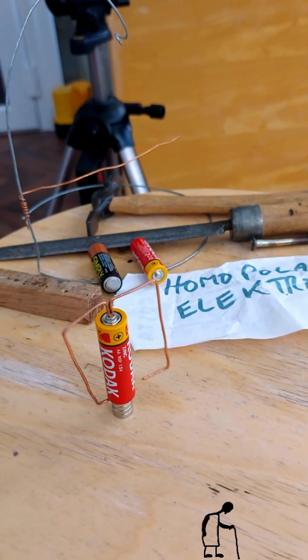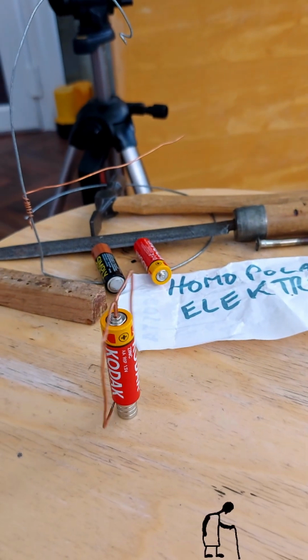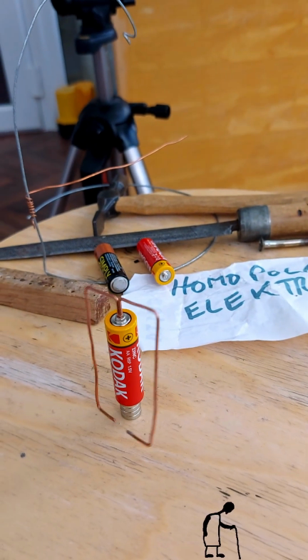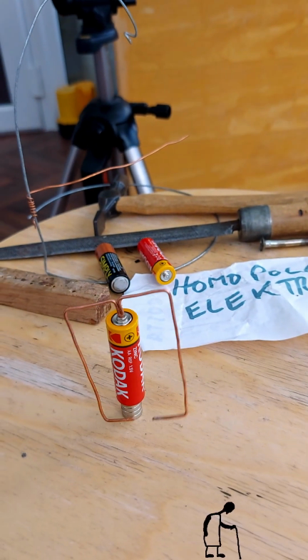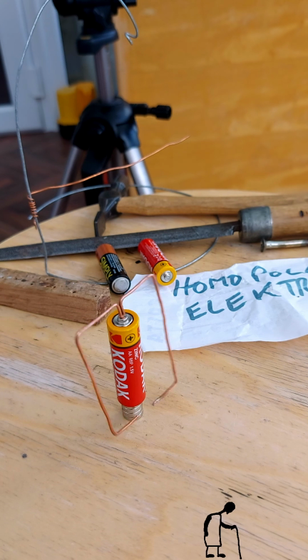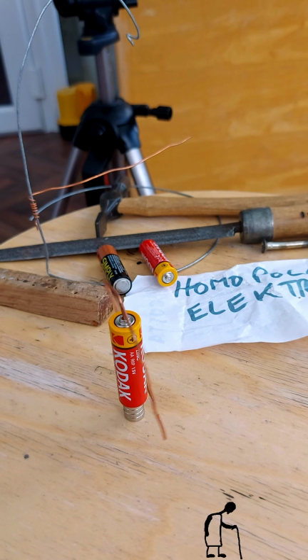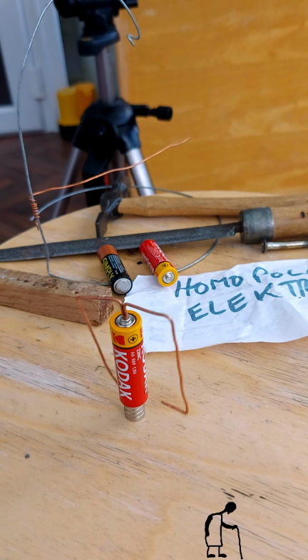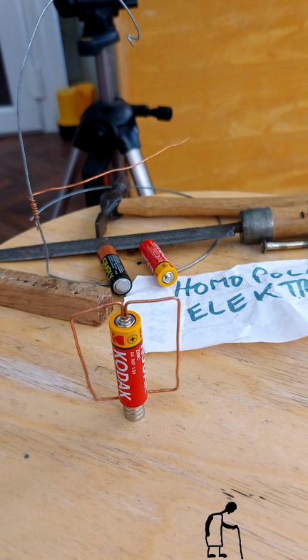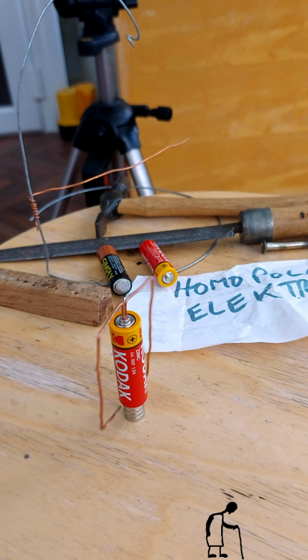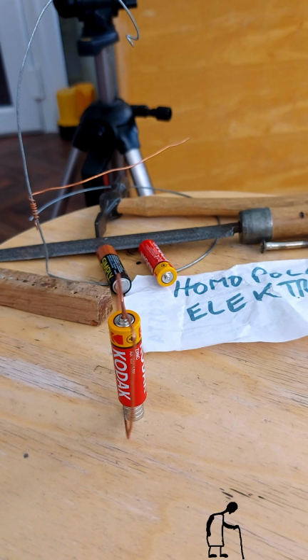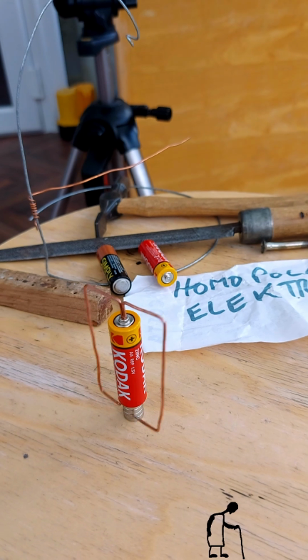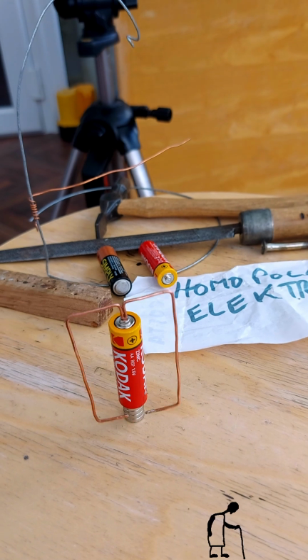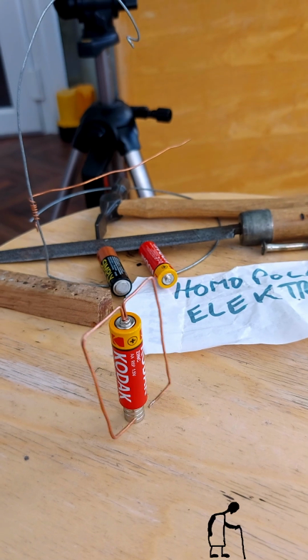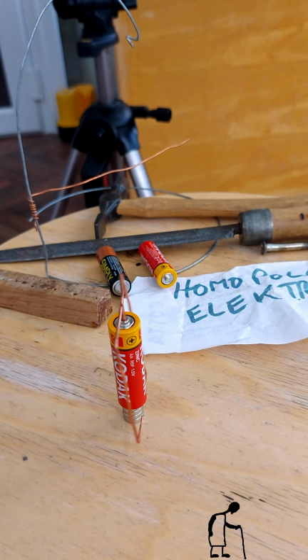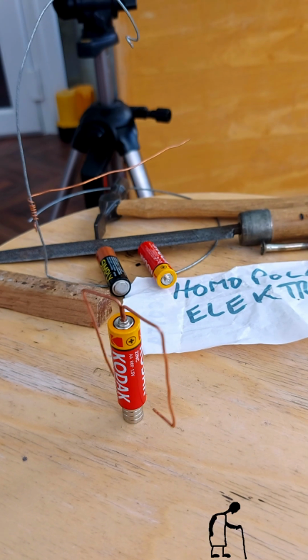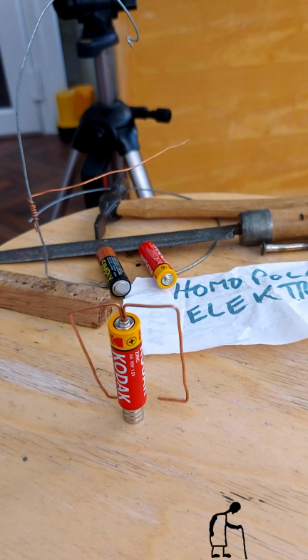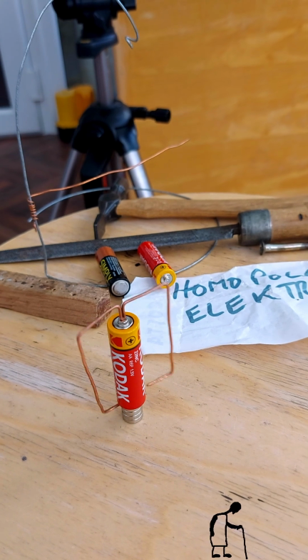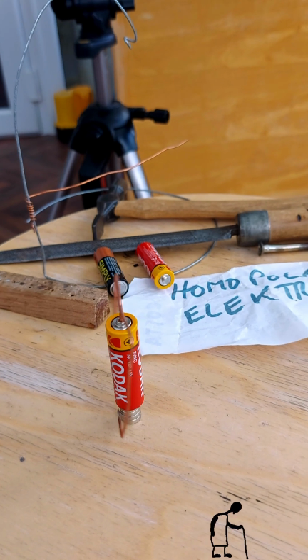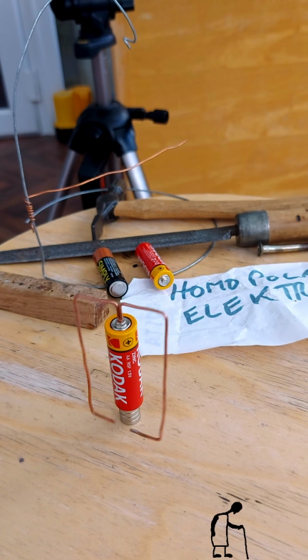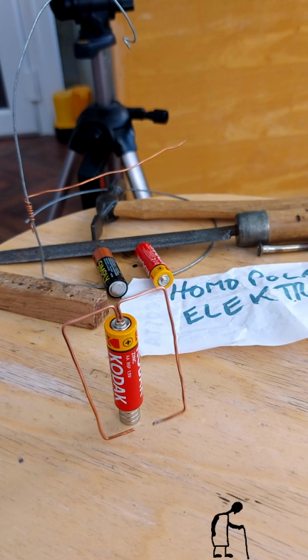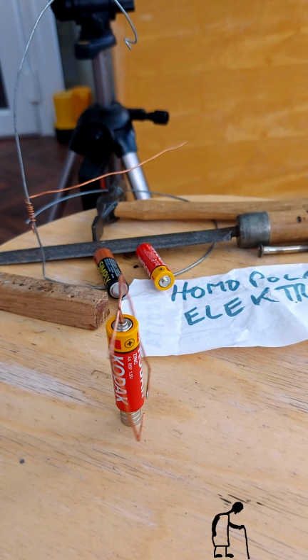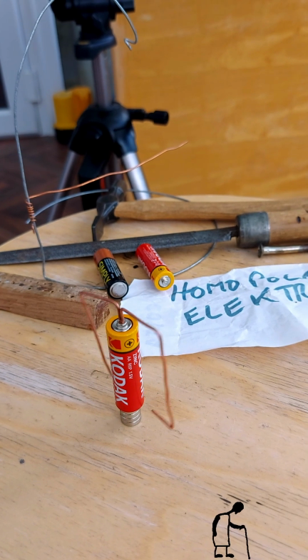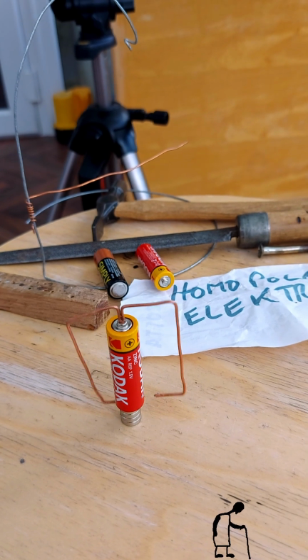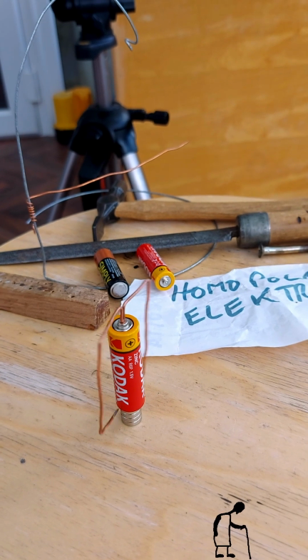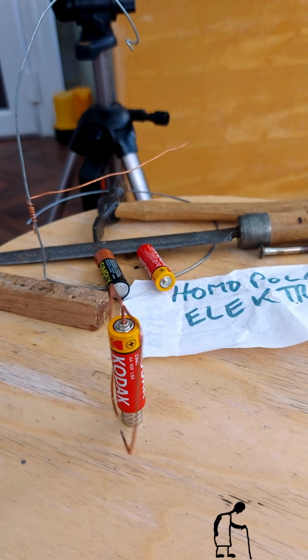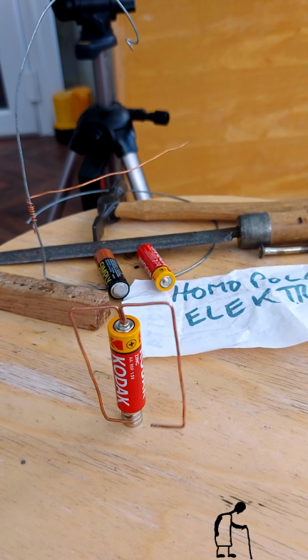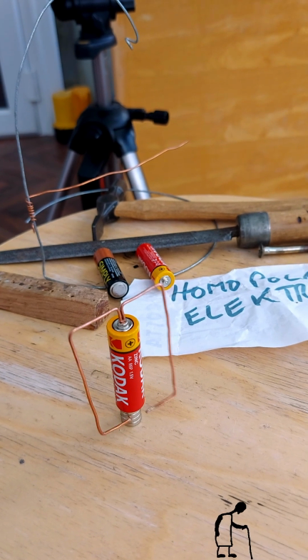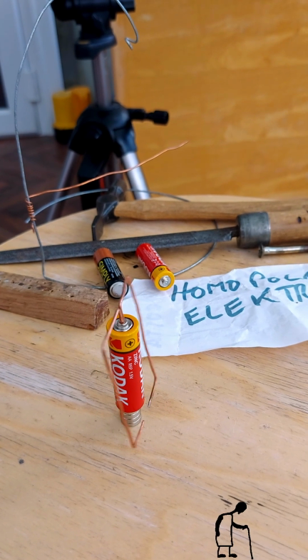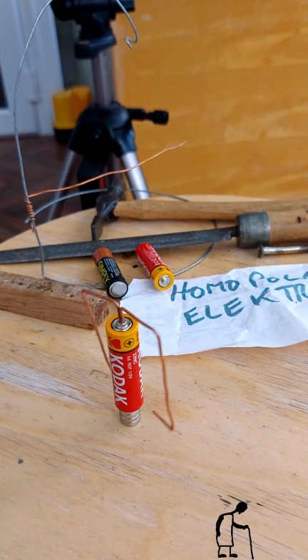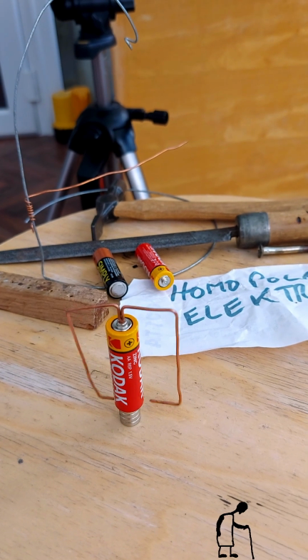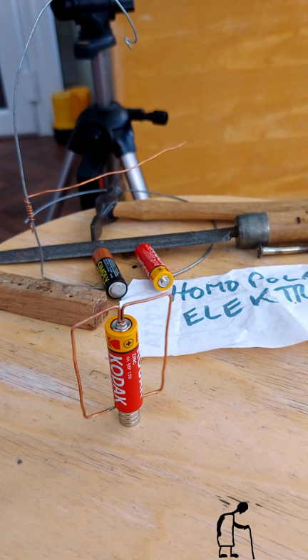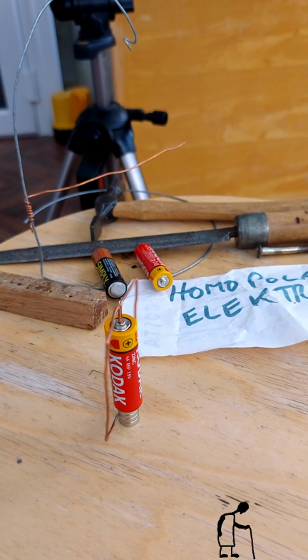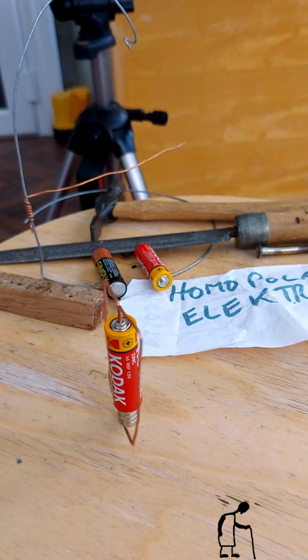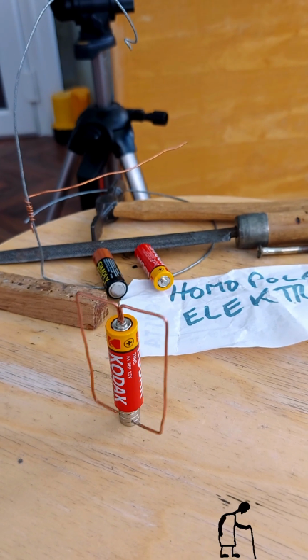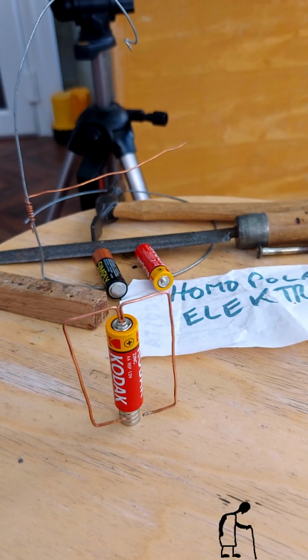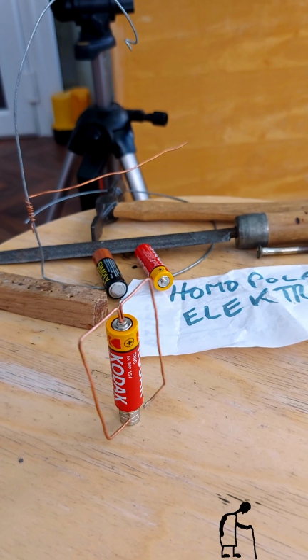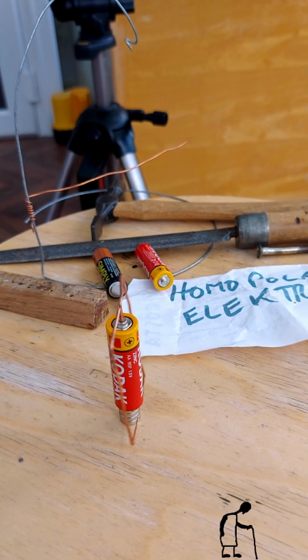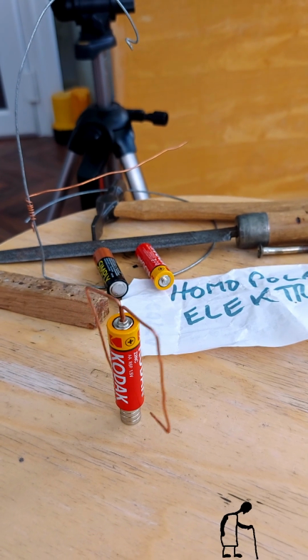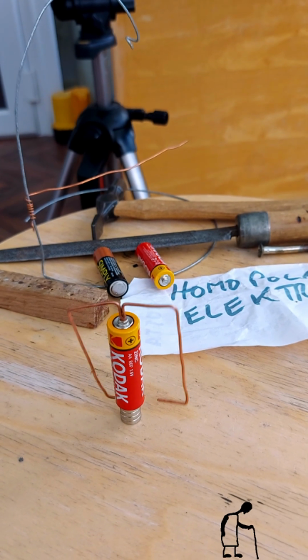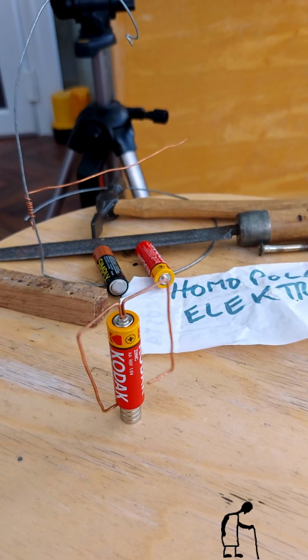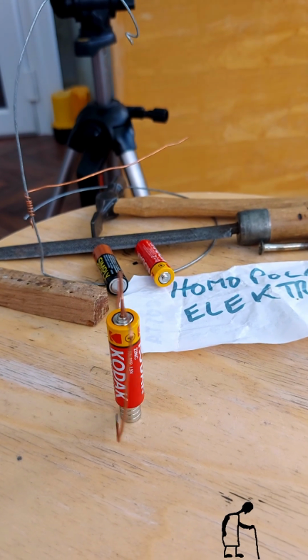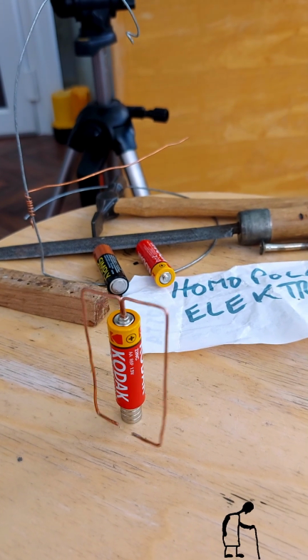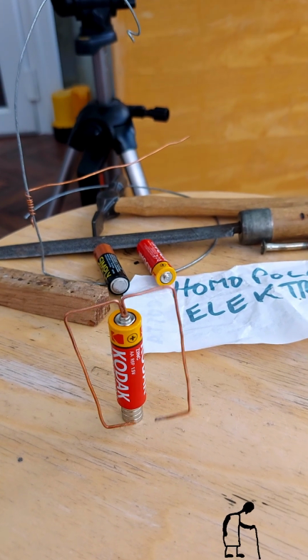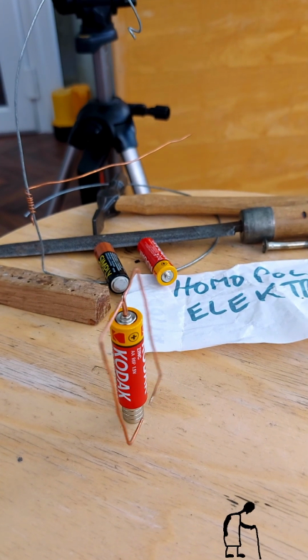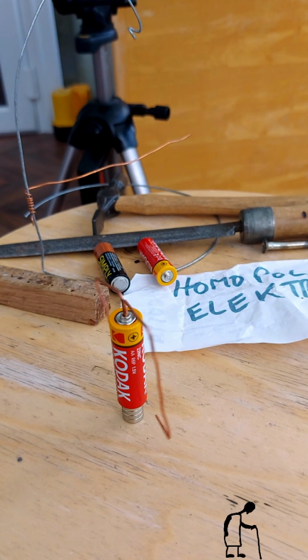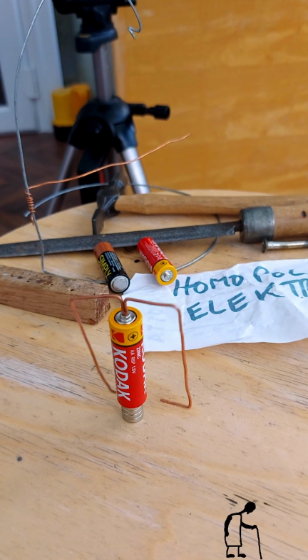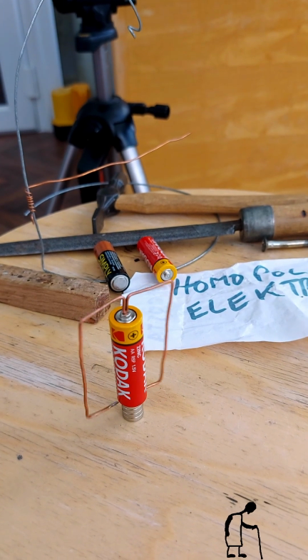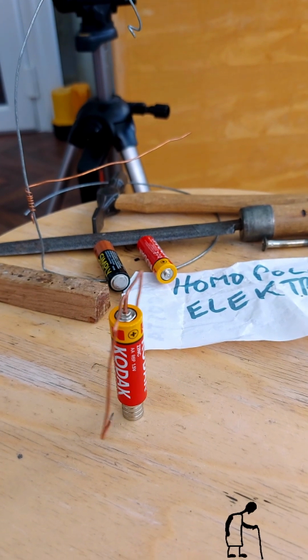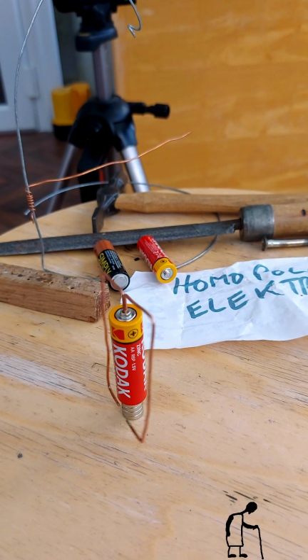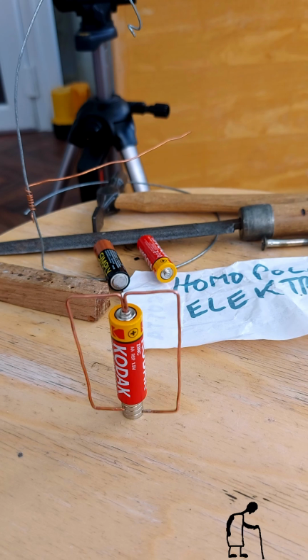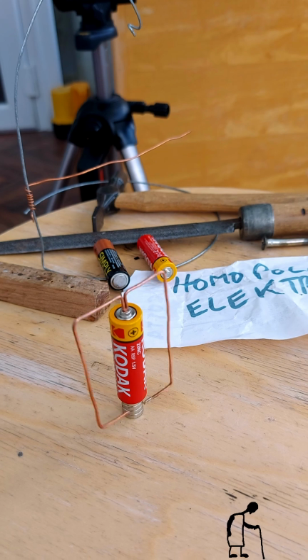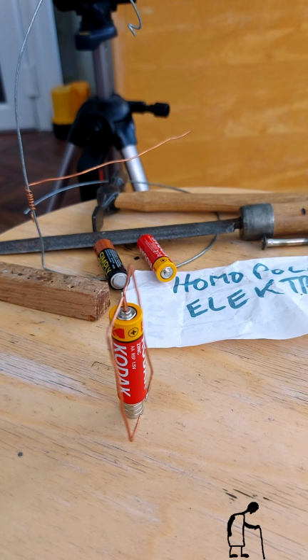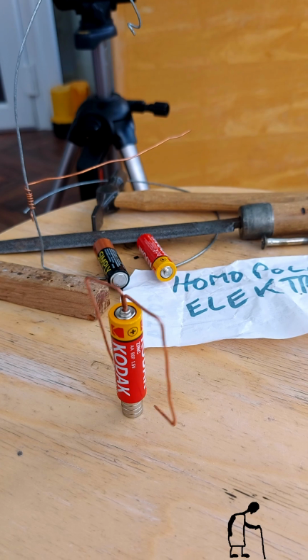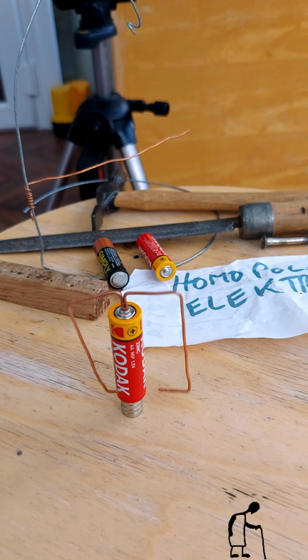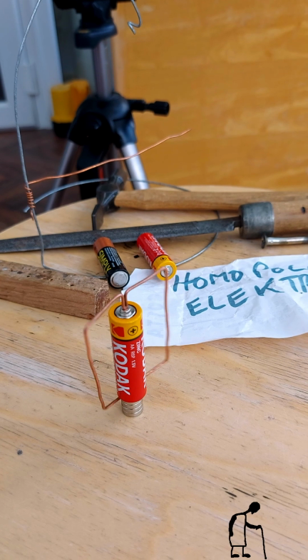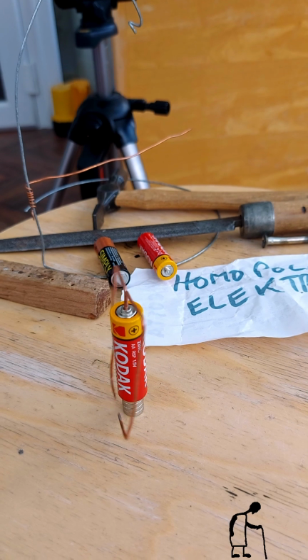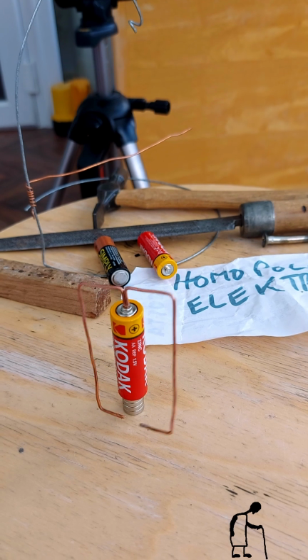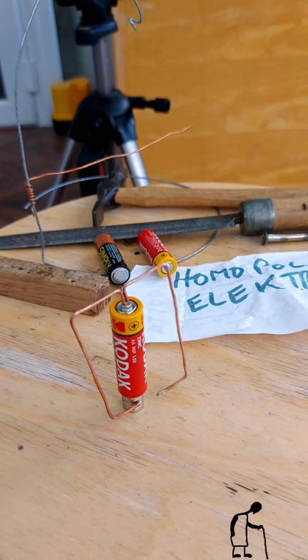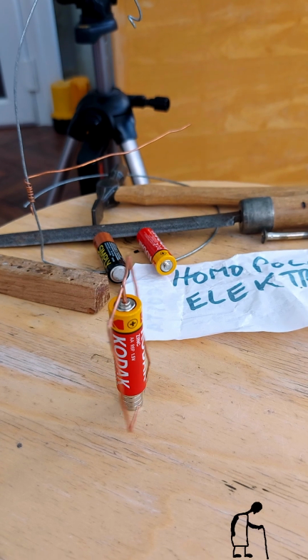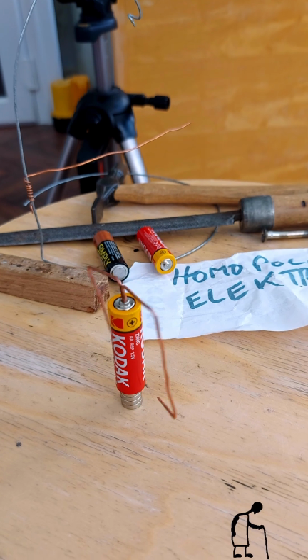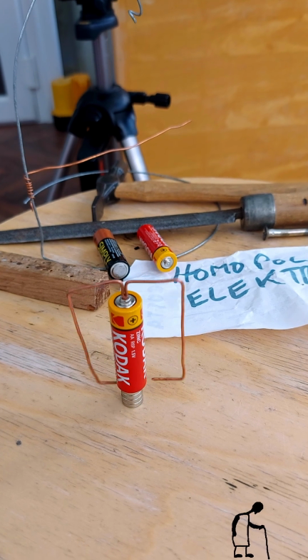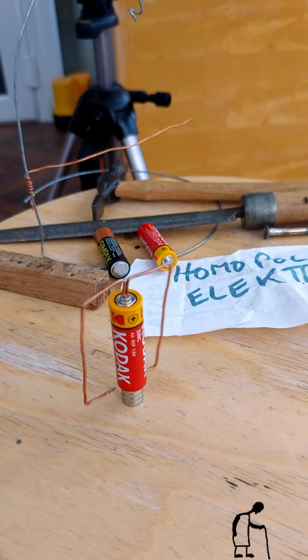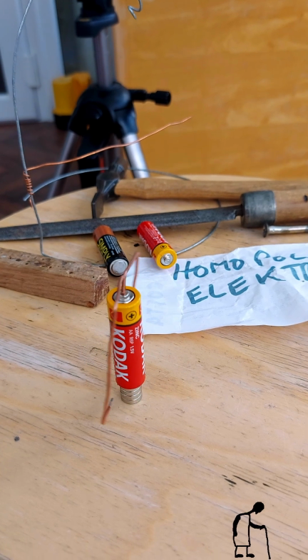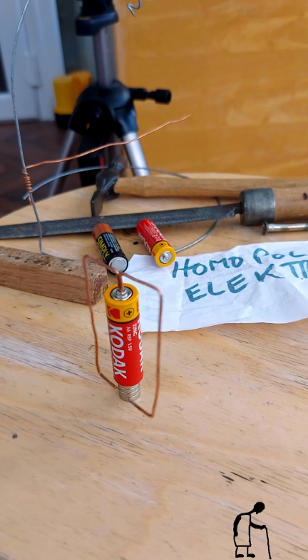If you adjust the balance a little bit, it will go faster. That's good enough — that's working.